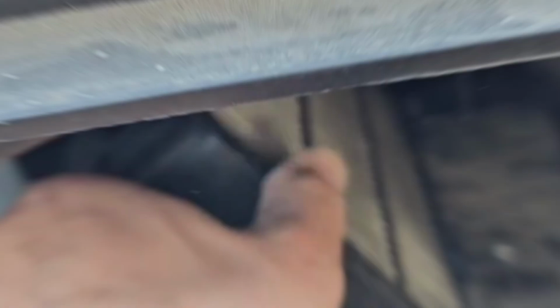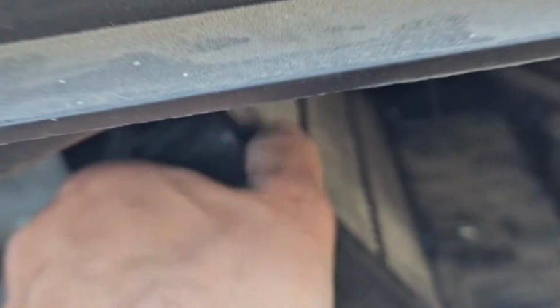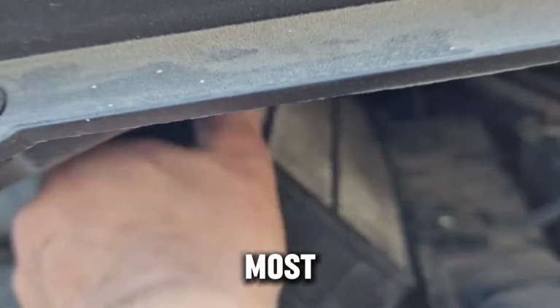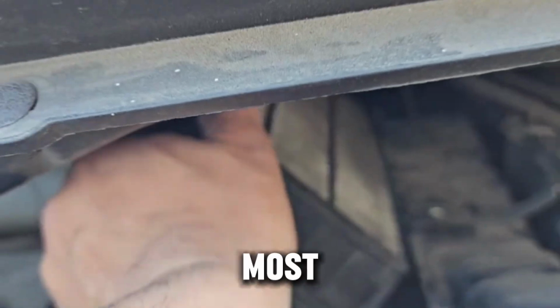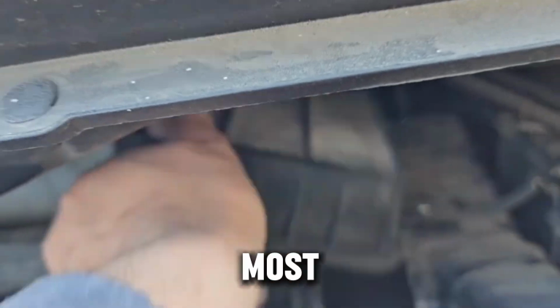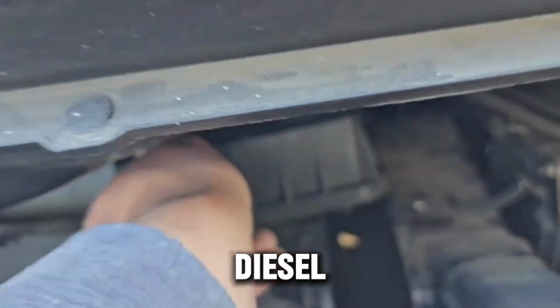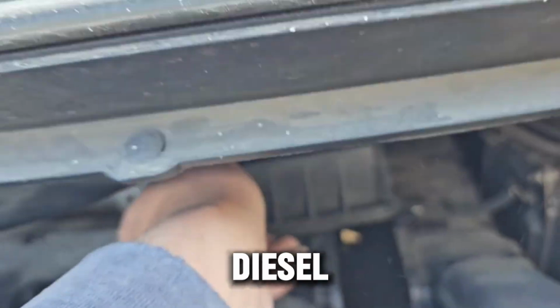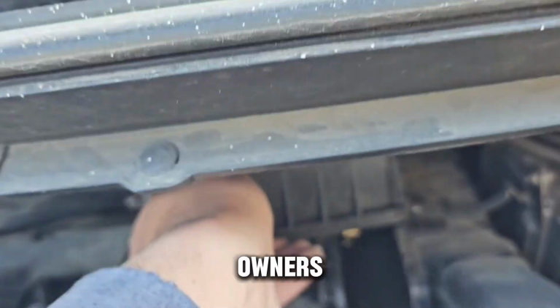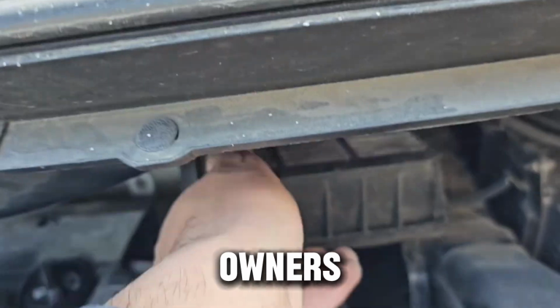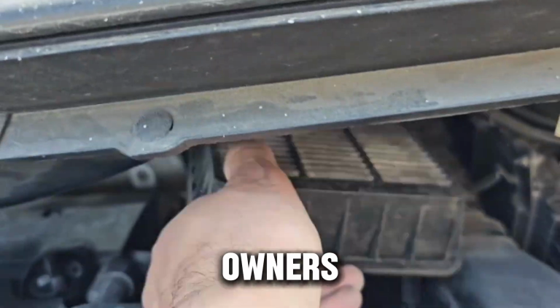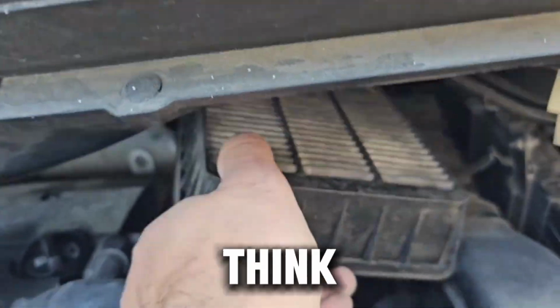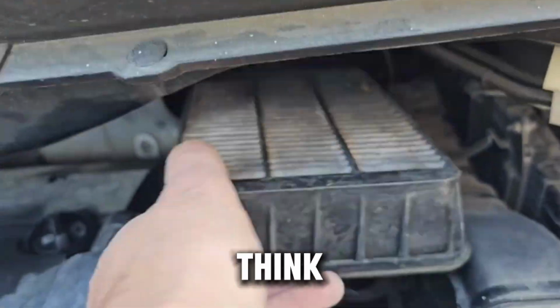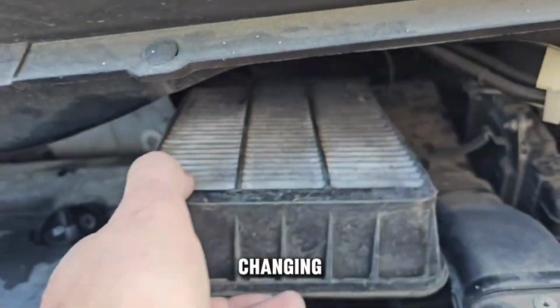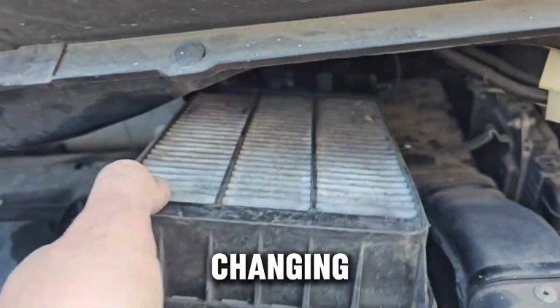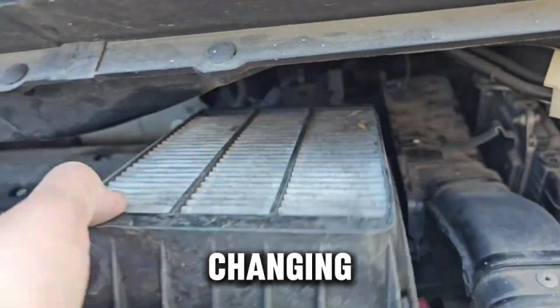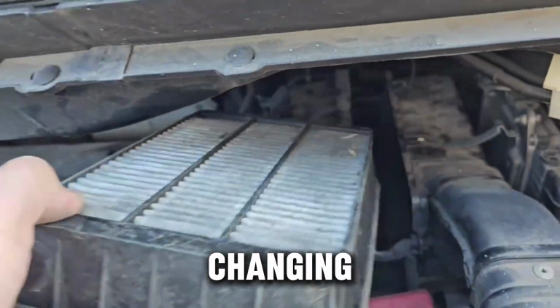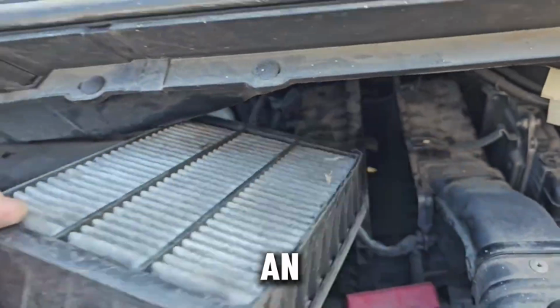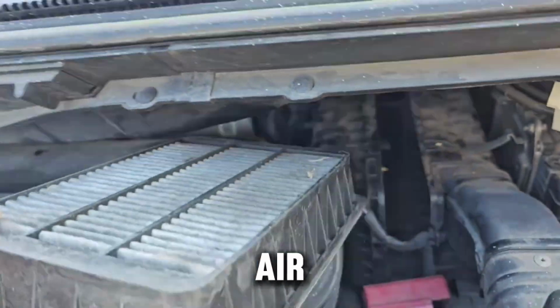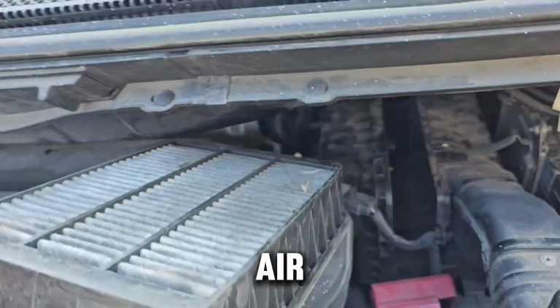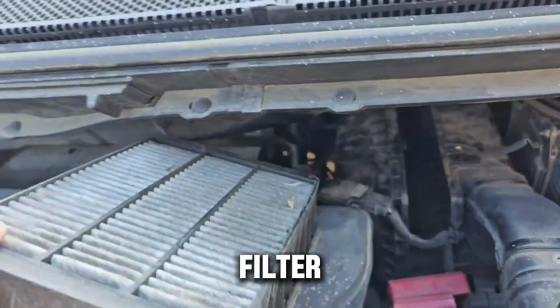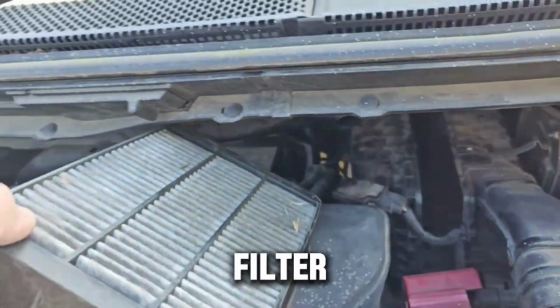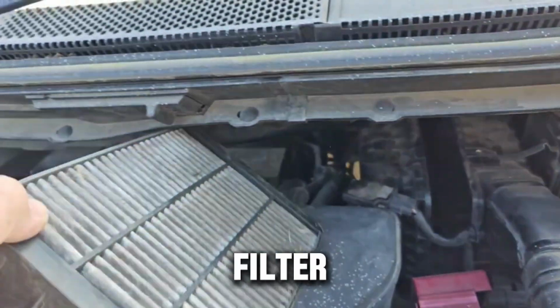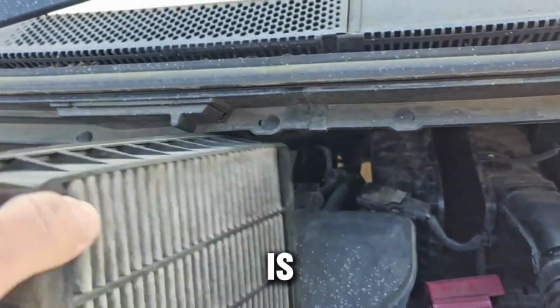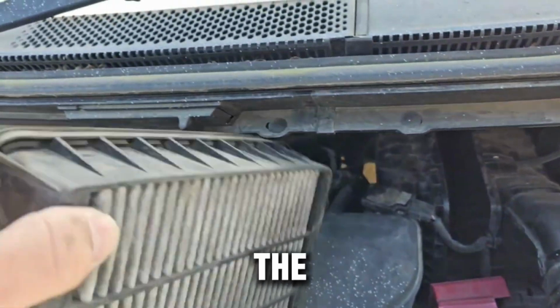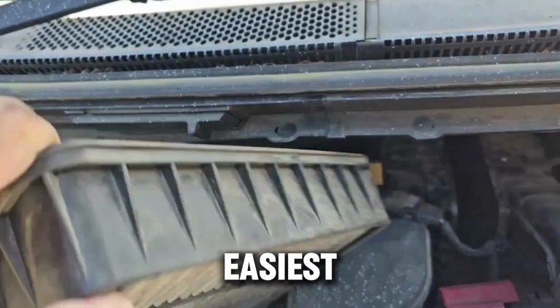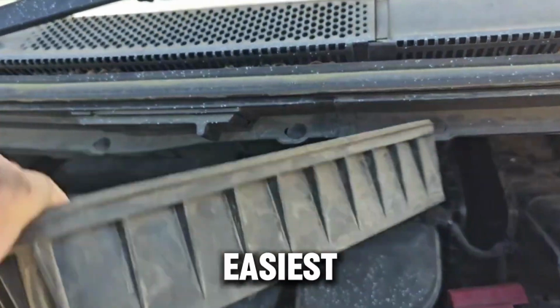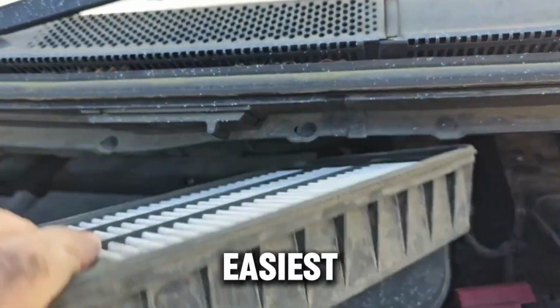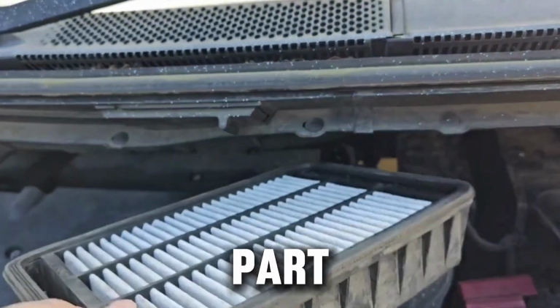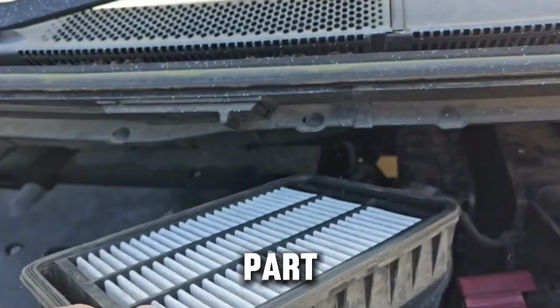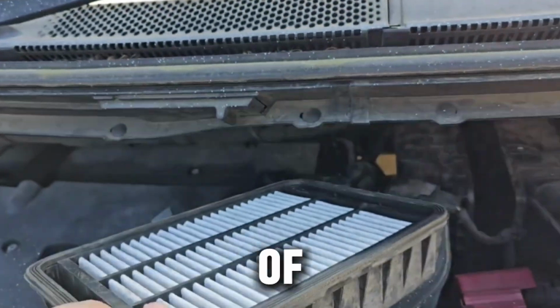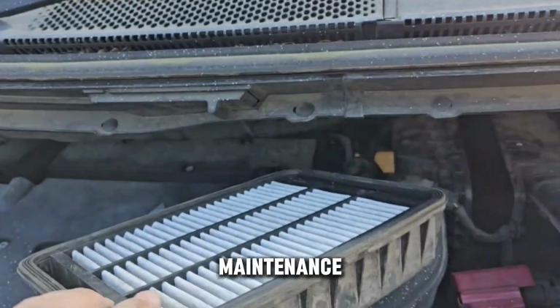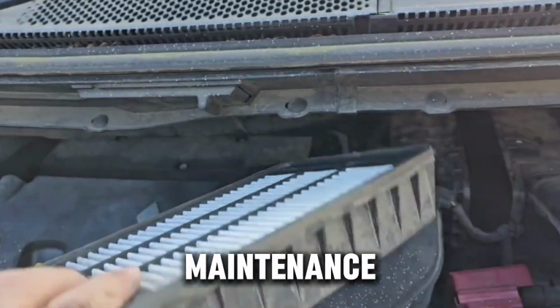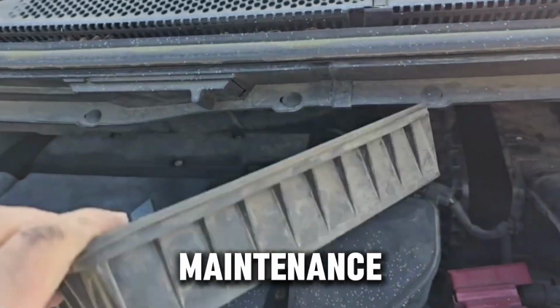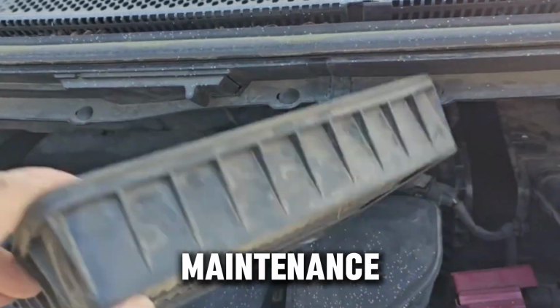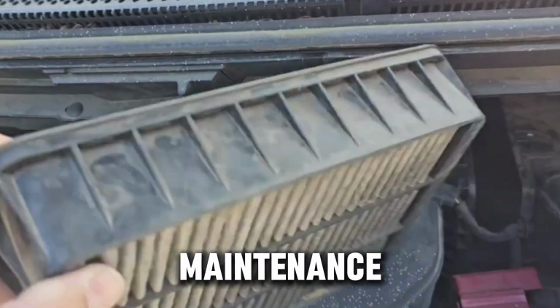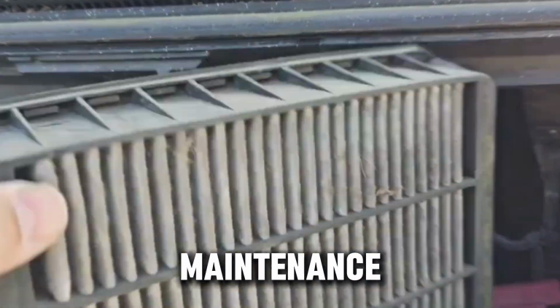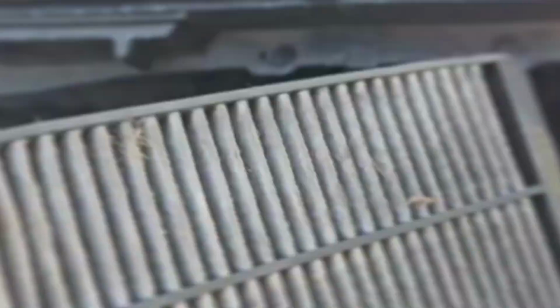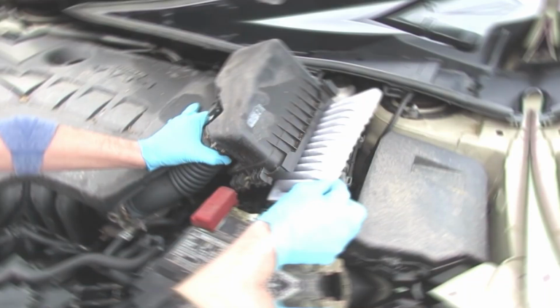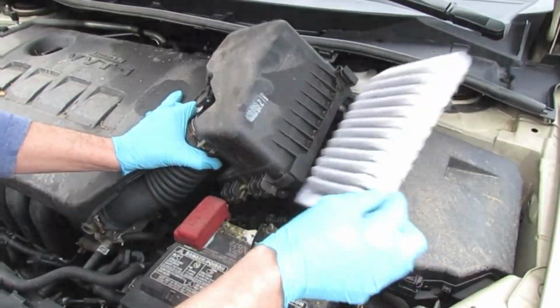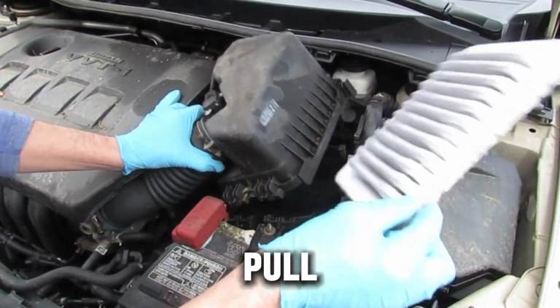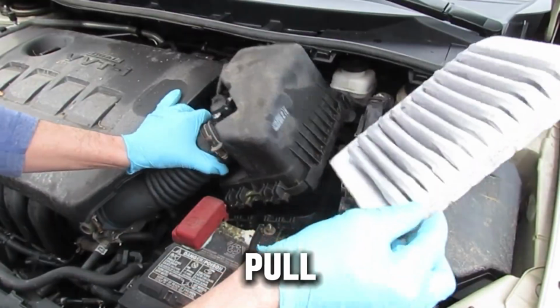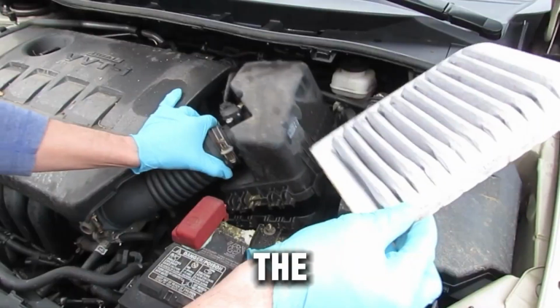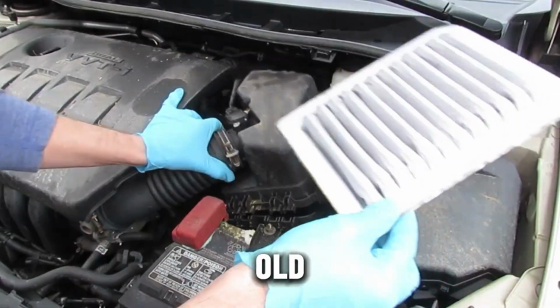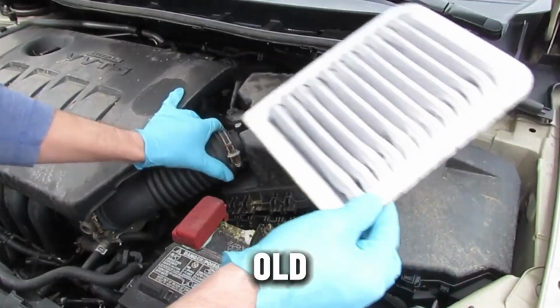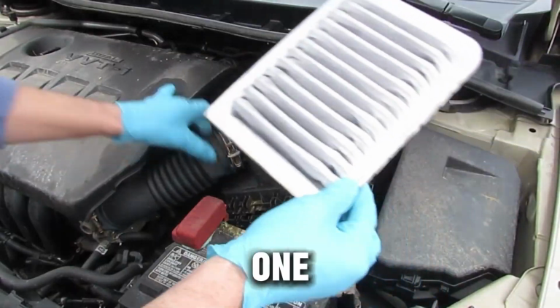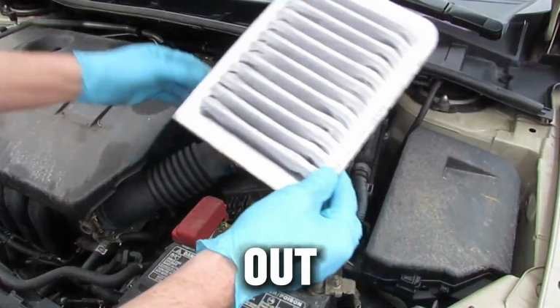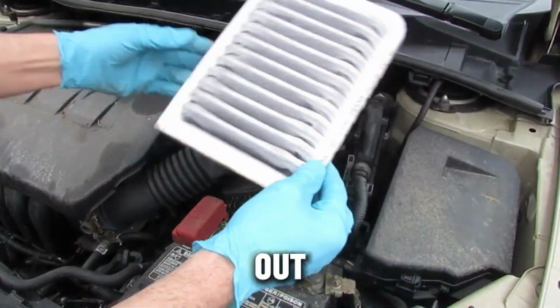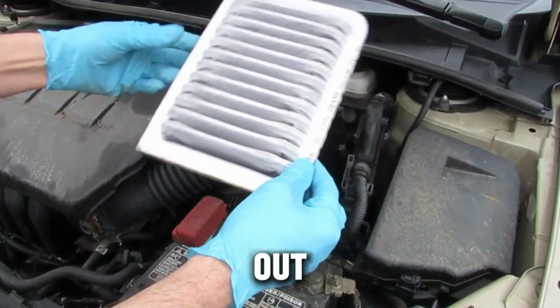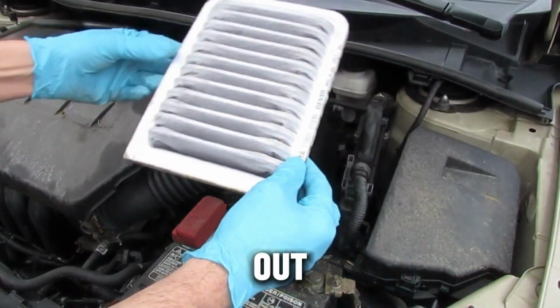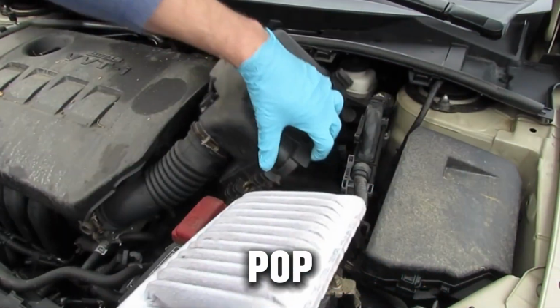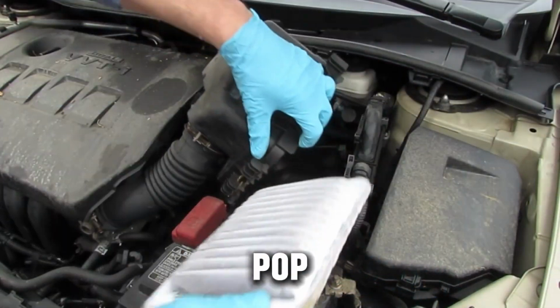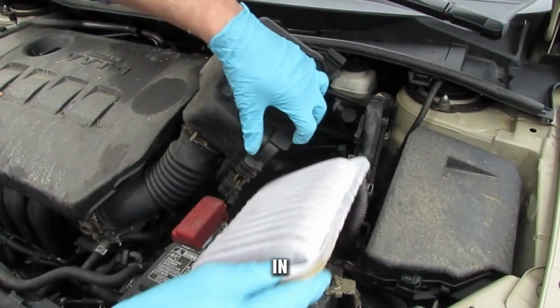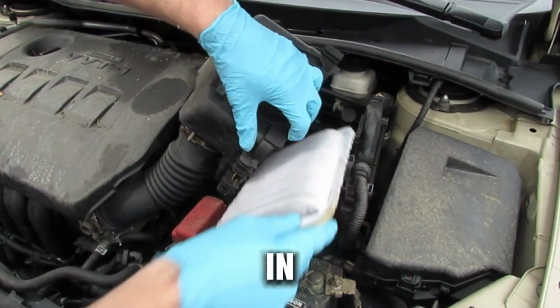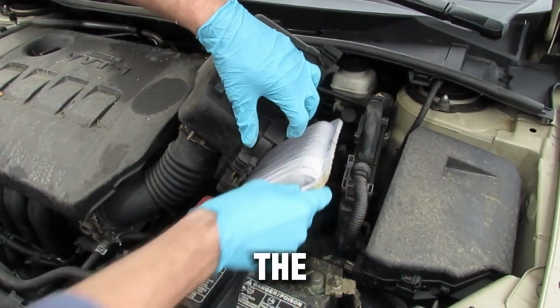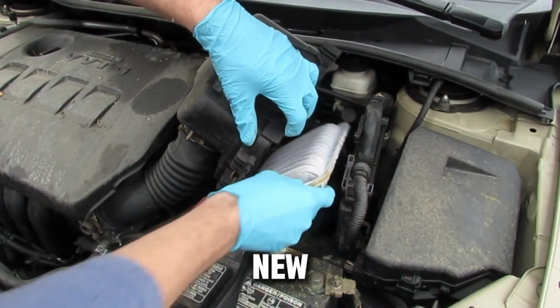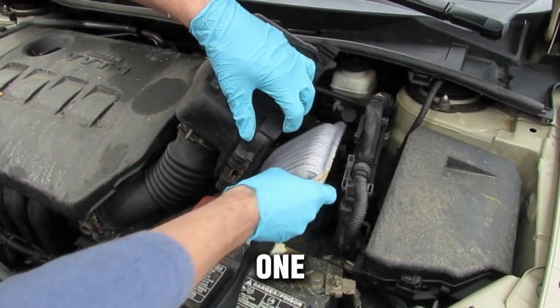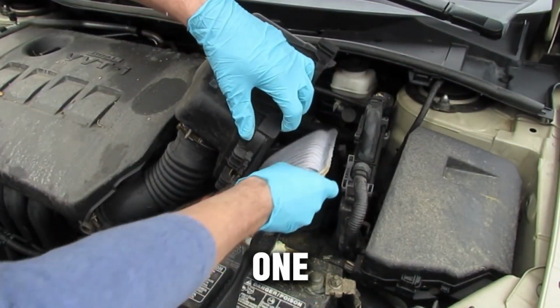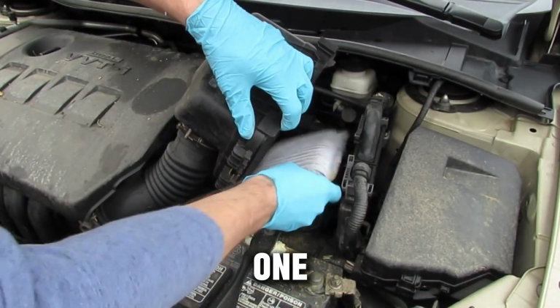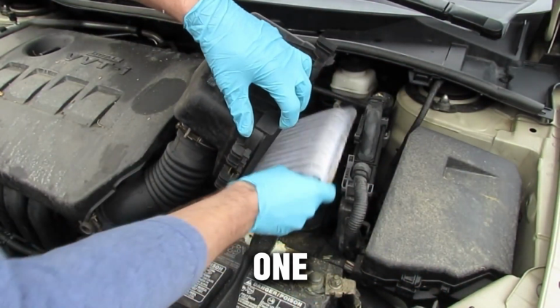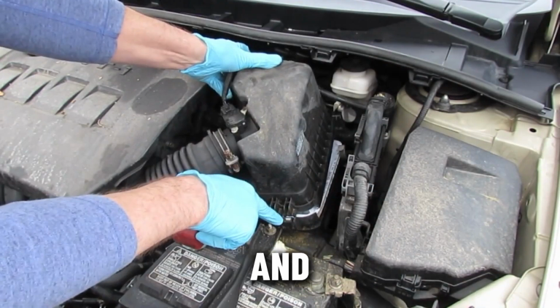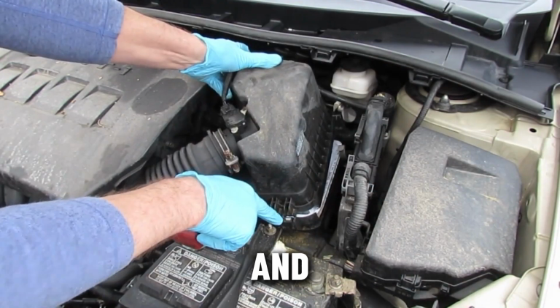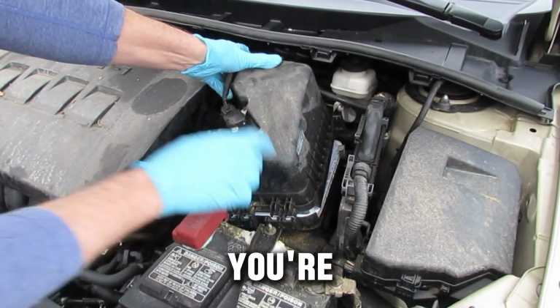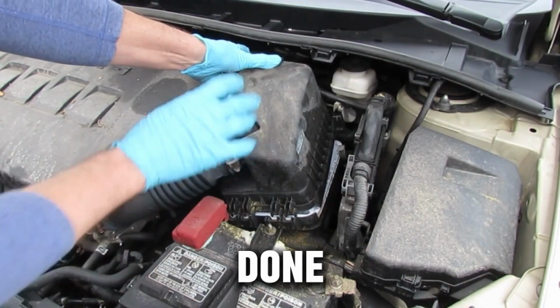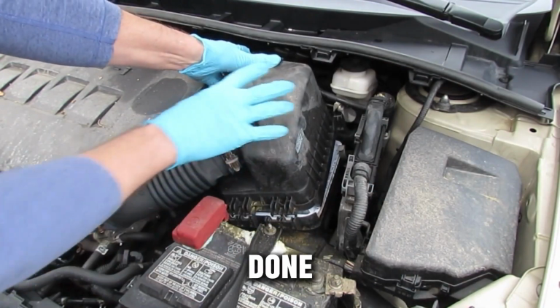Most diesel owners think changing an air filter is the easiest part of maintenance. Pull the old one out, pop in the new one, and you're done.